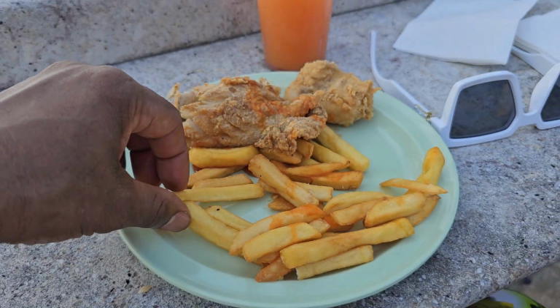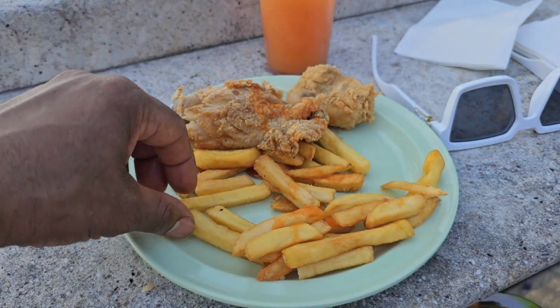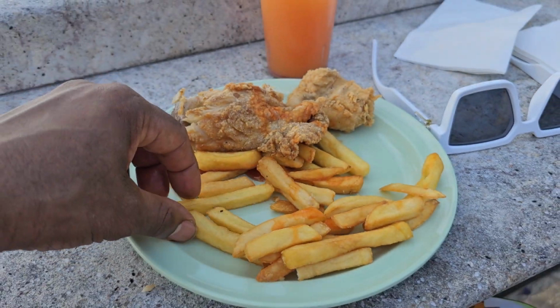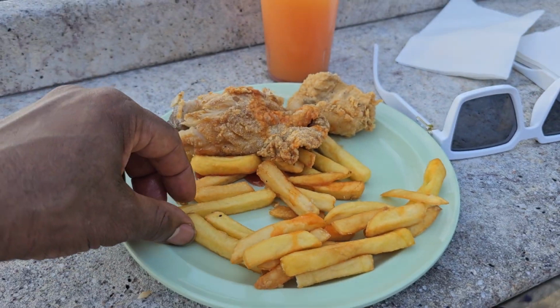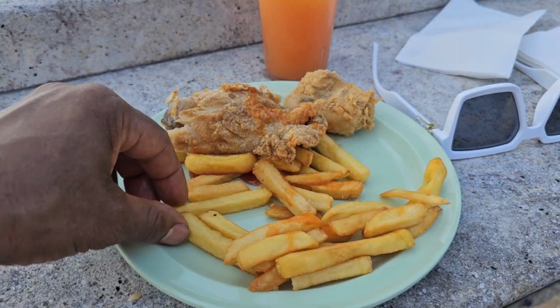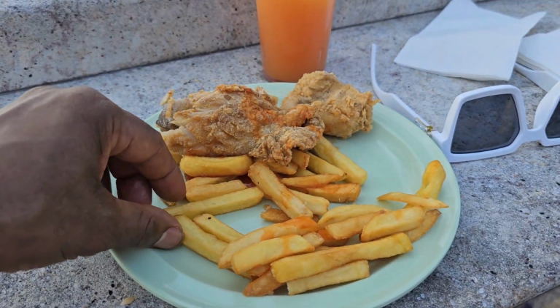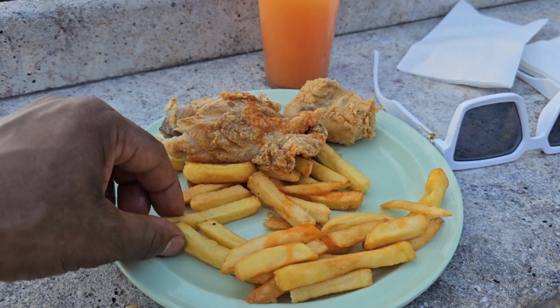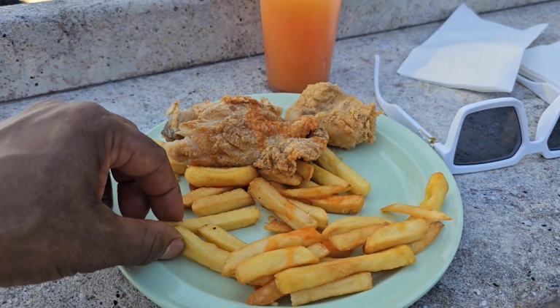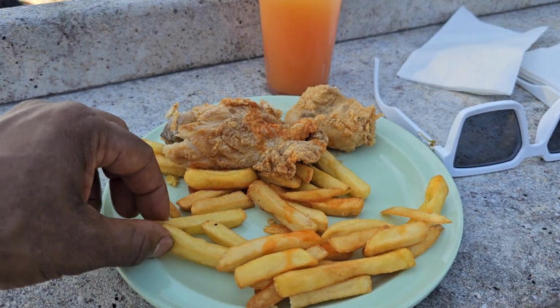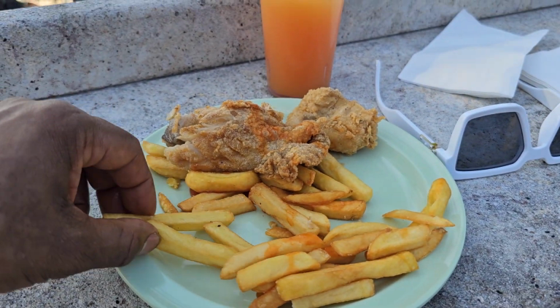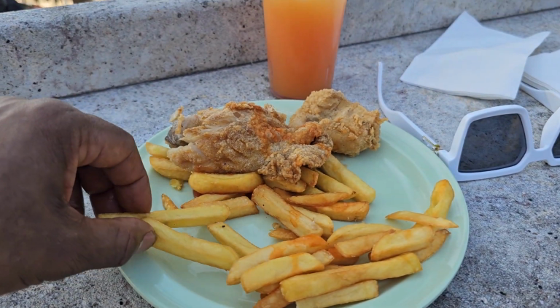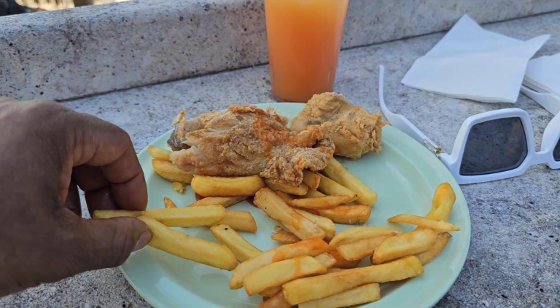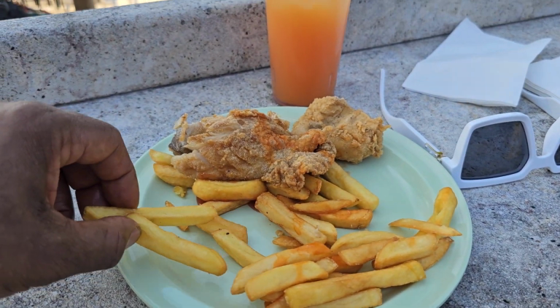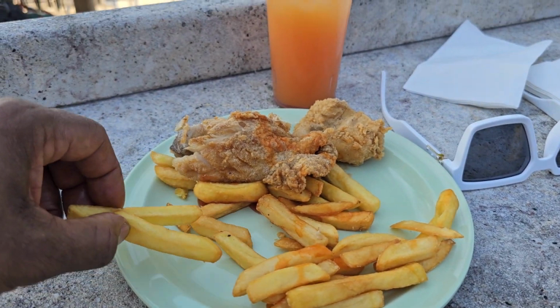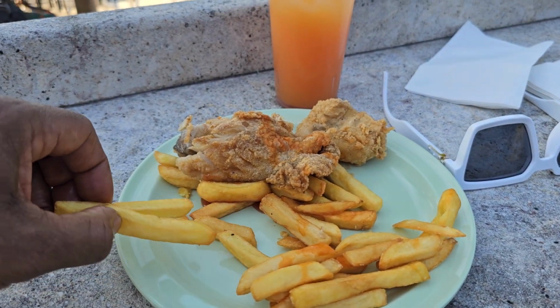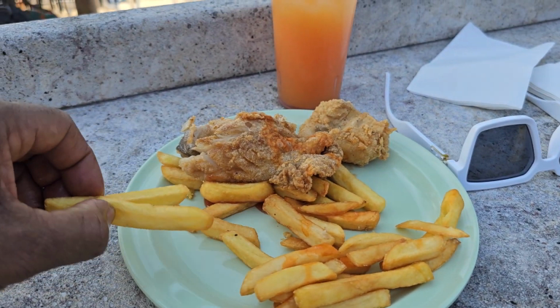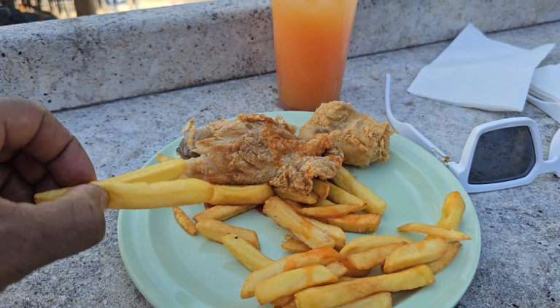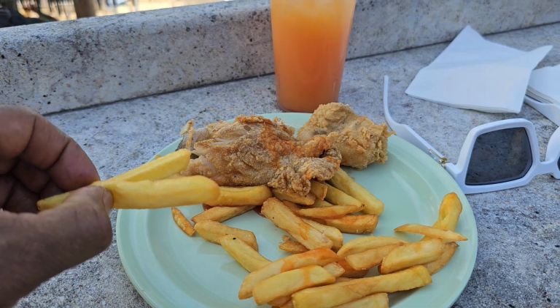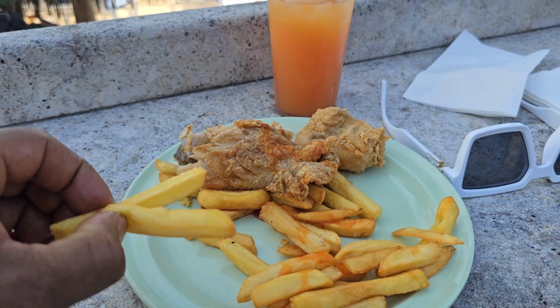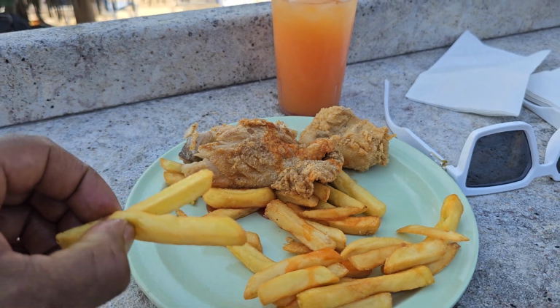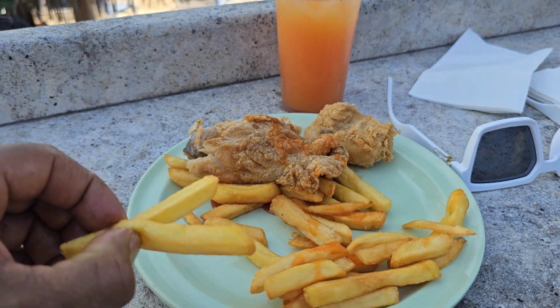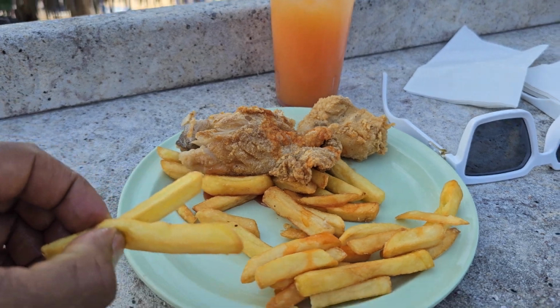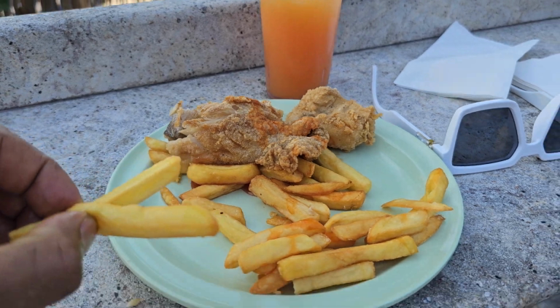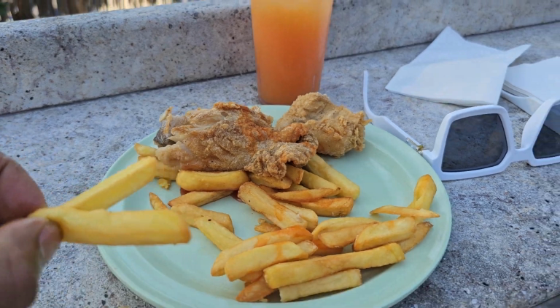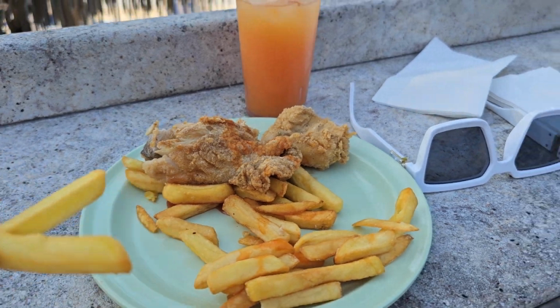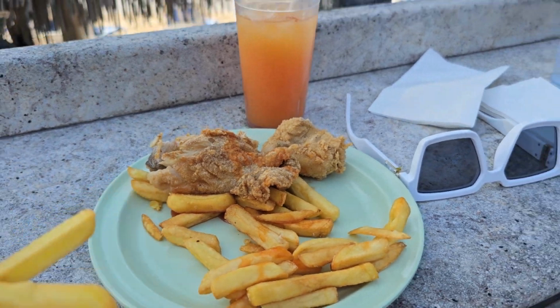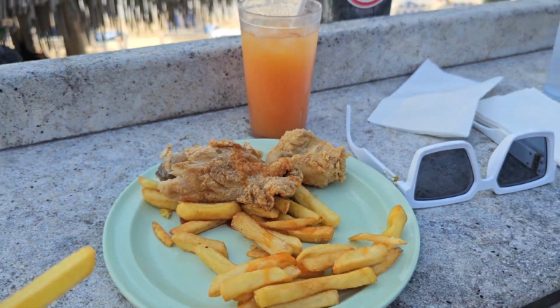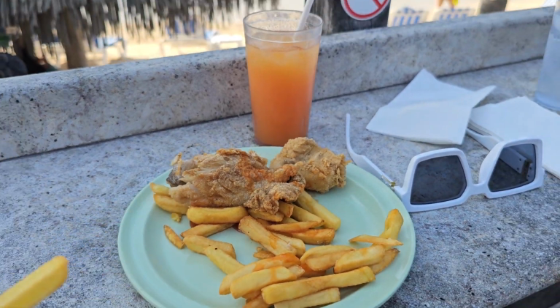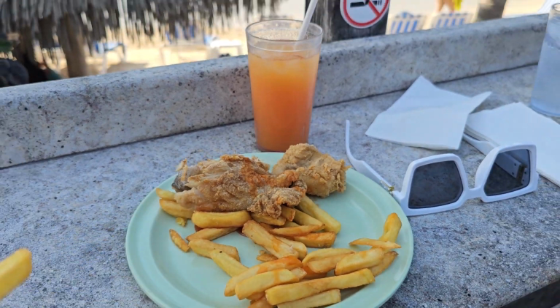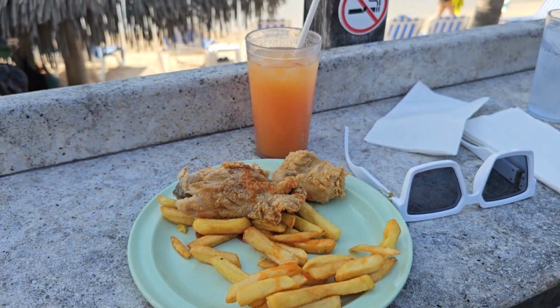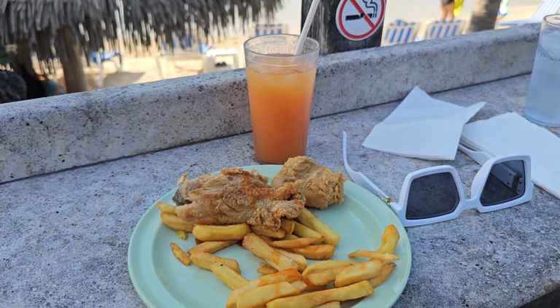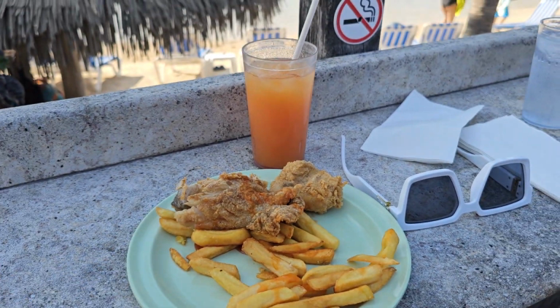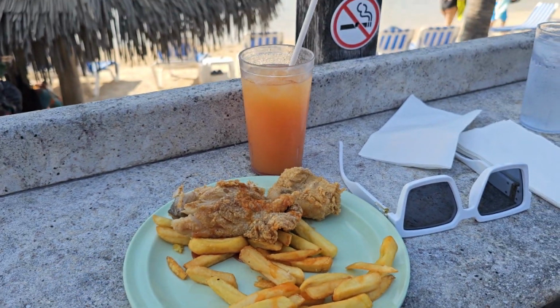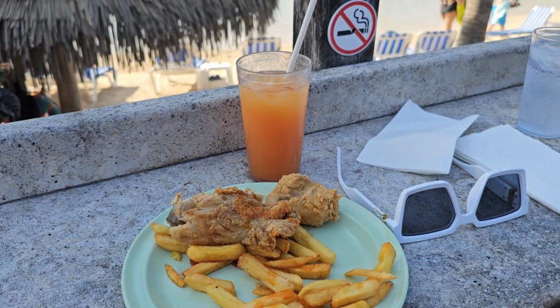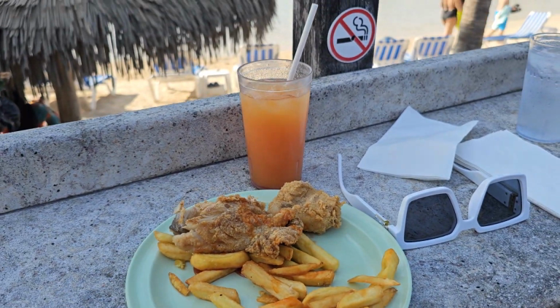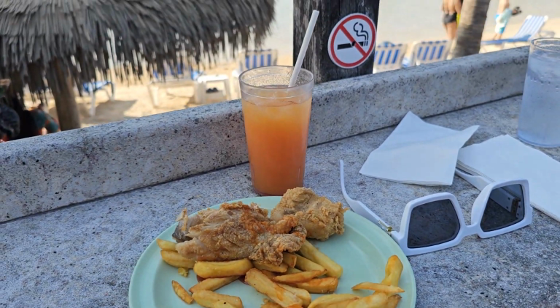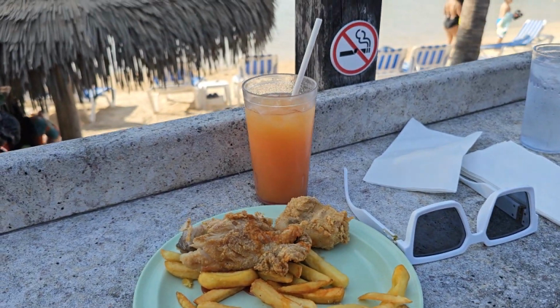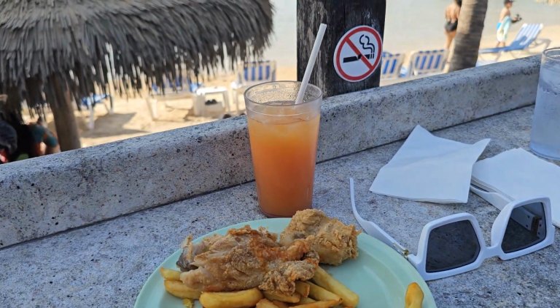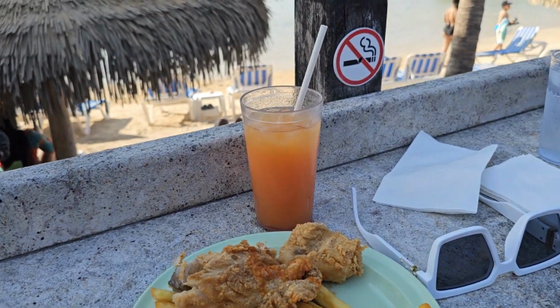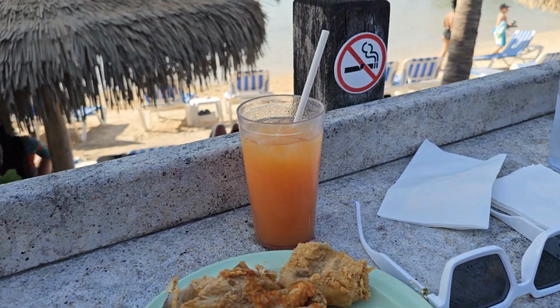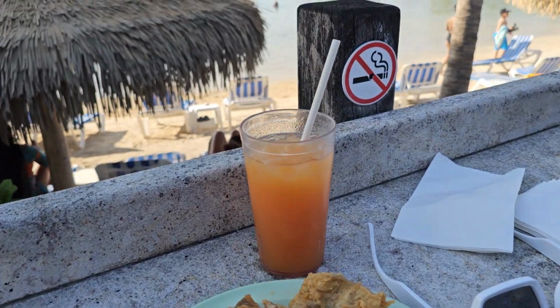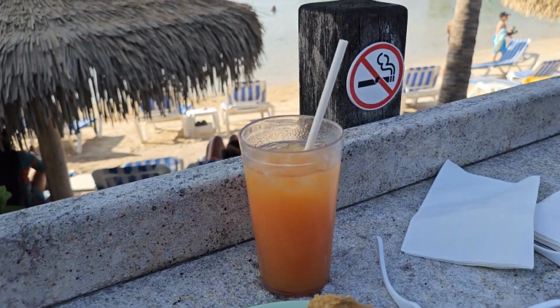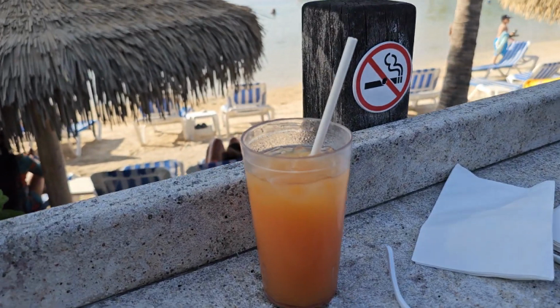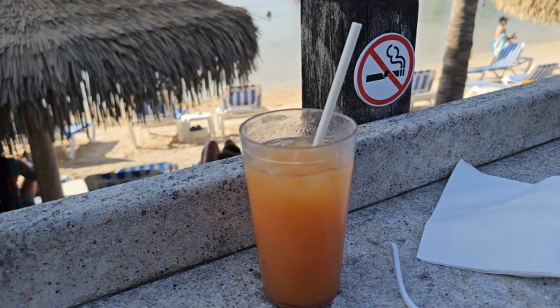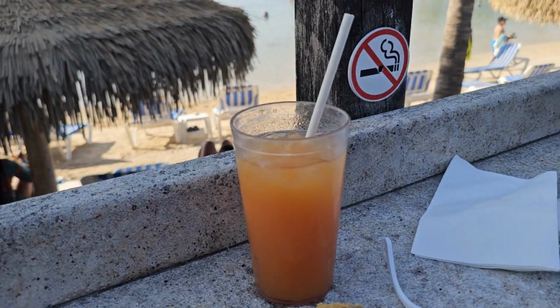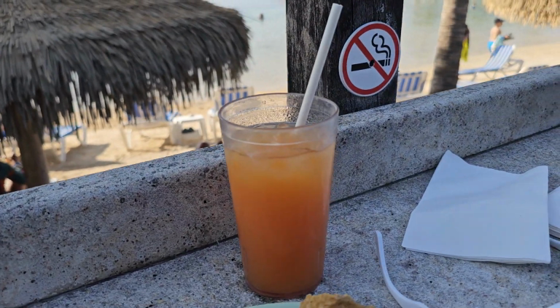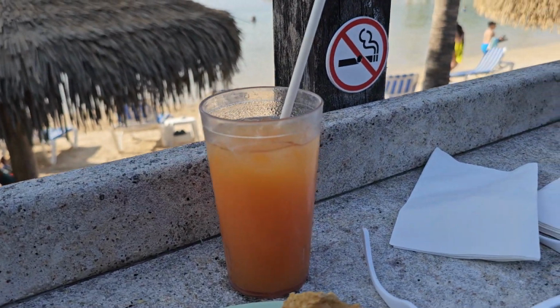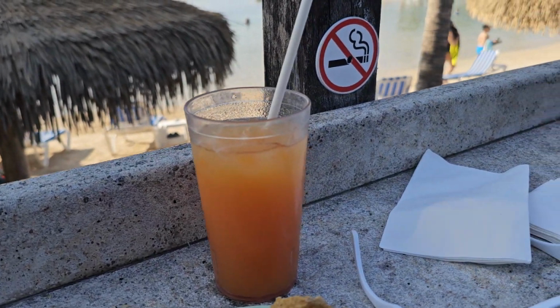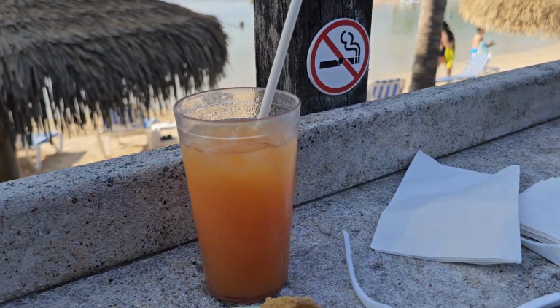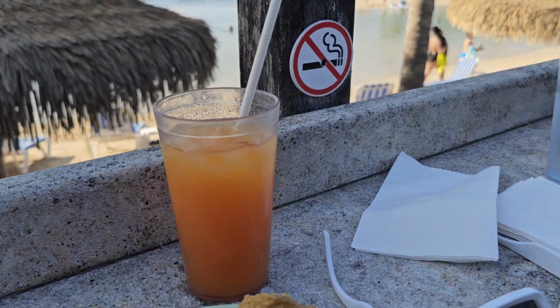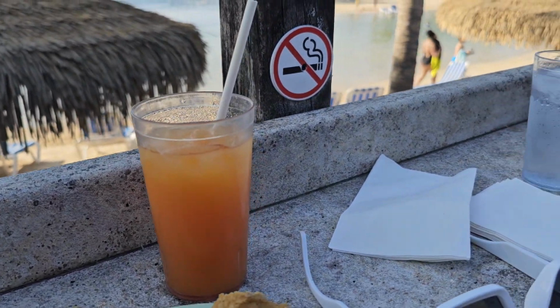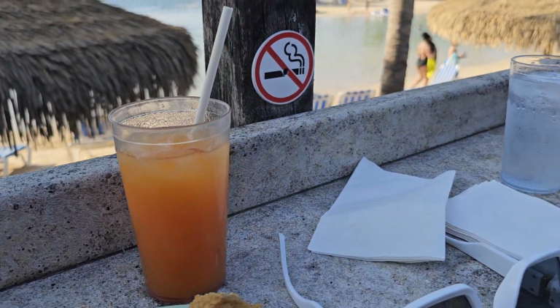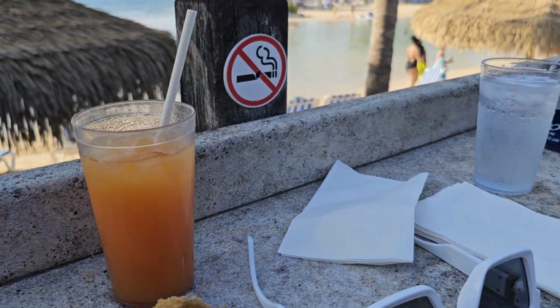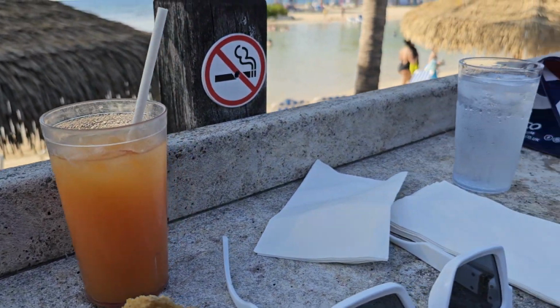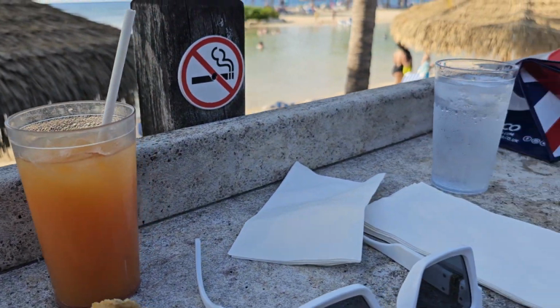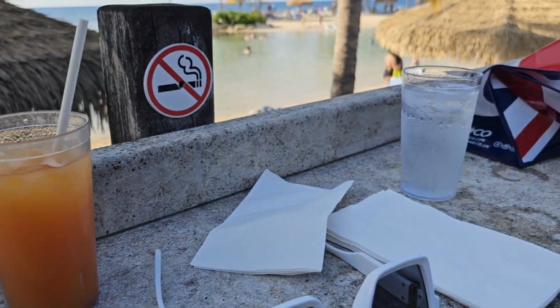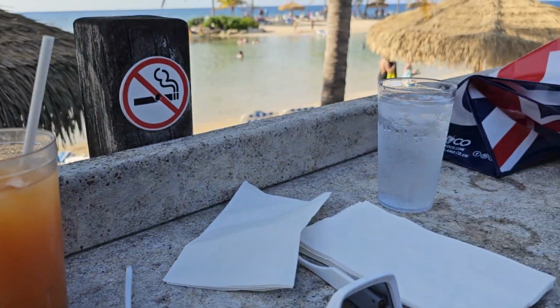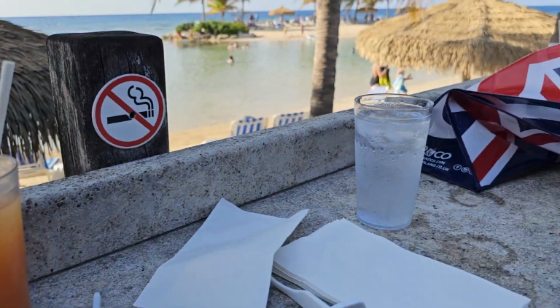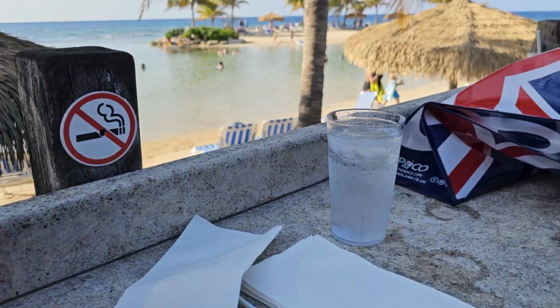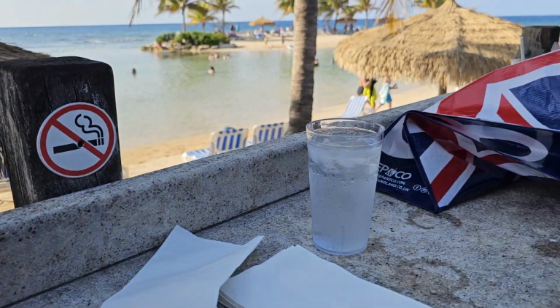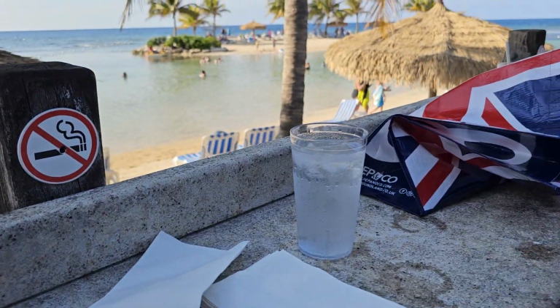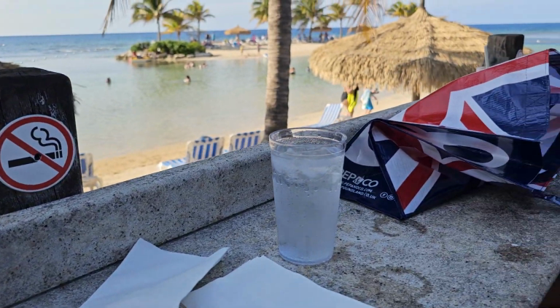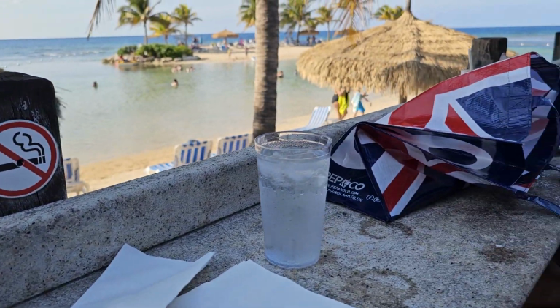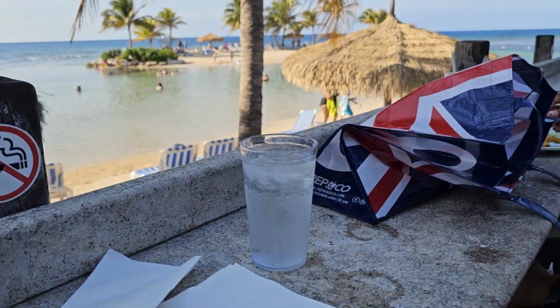I'm just eating my Jamaican fish and chips and having a rum punch at the same time, along with a glass of water.